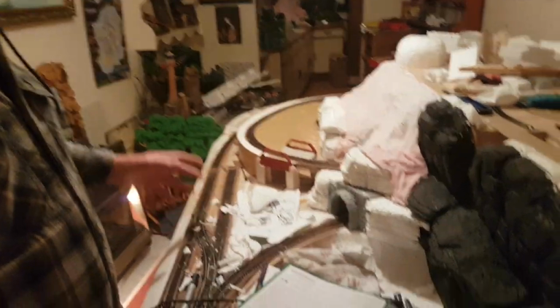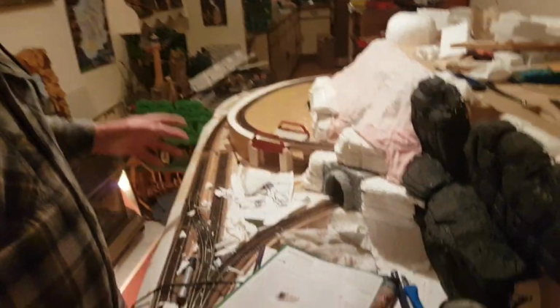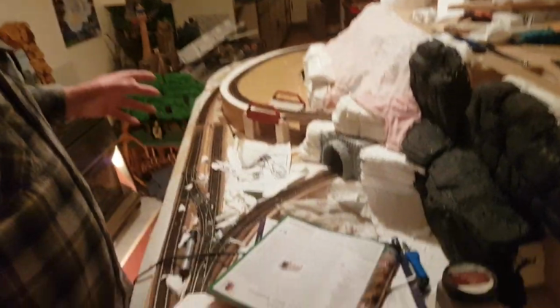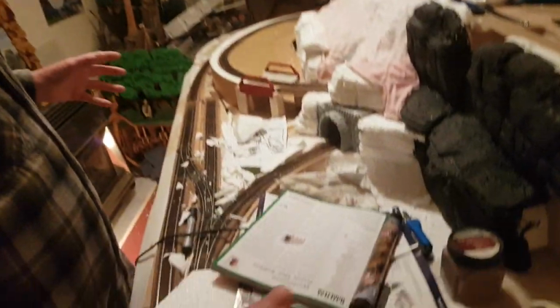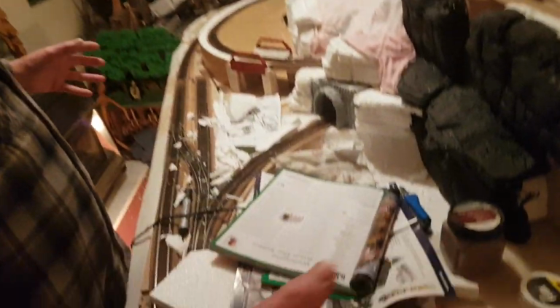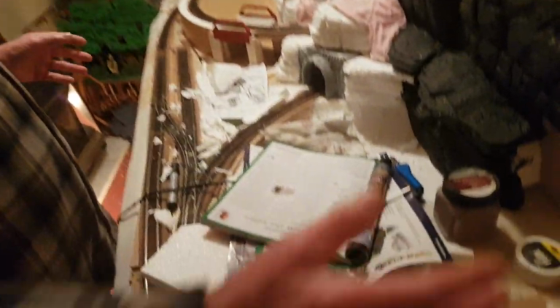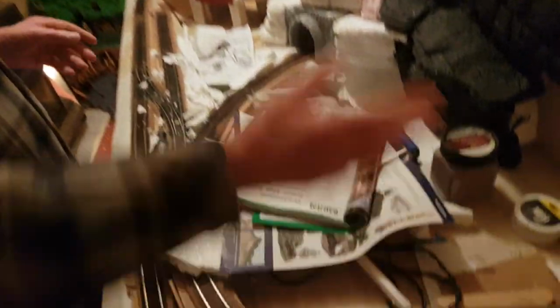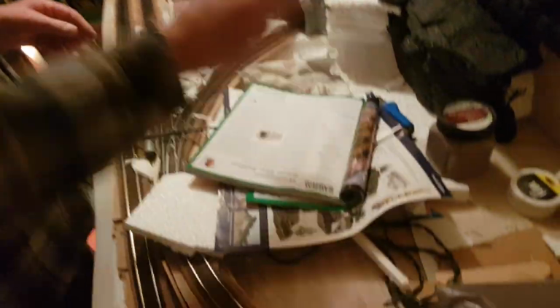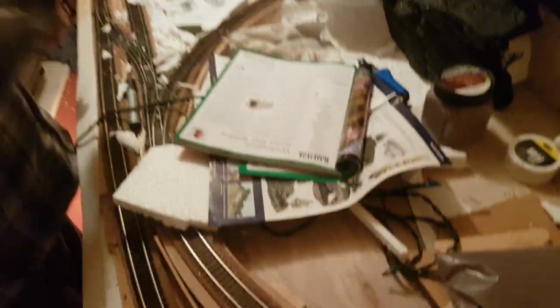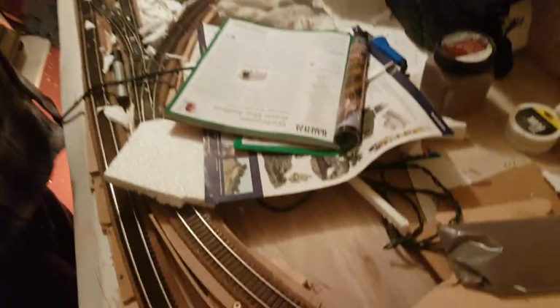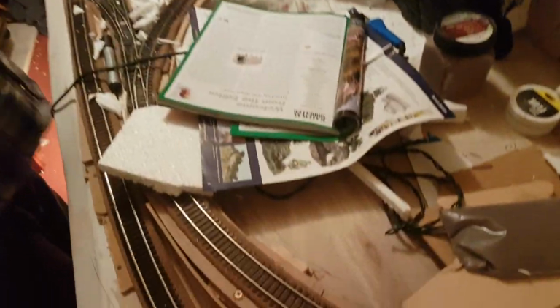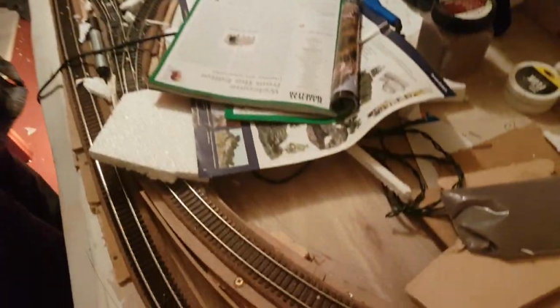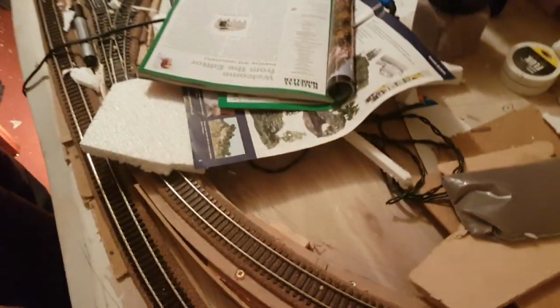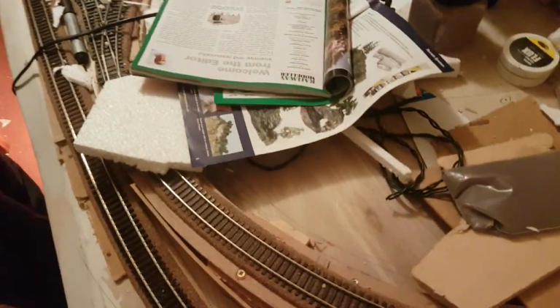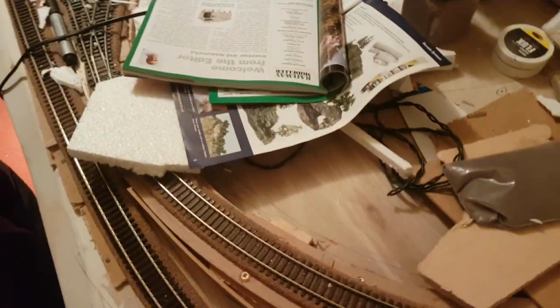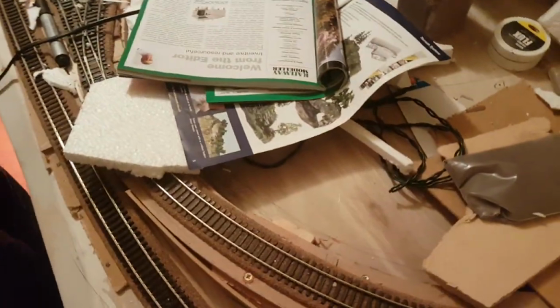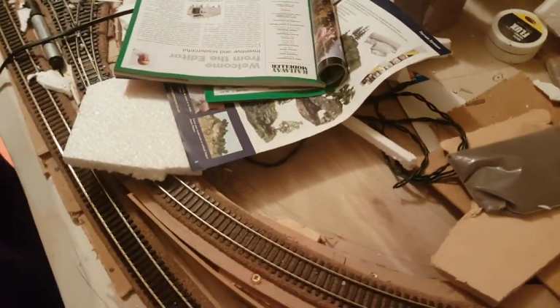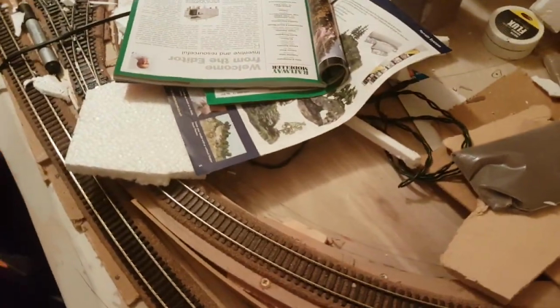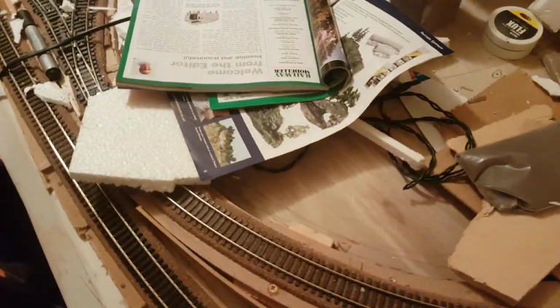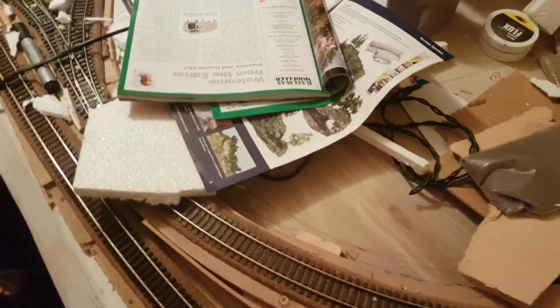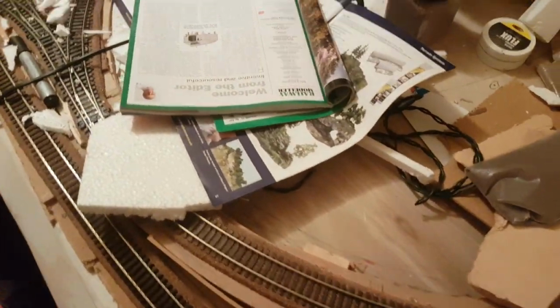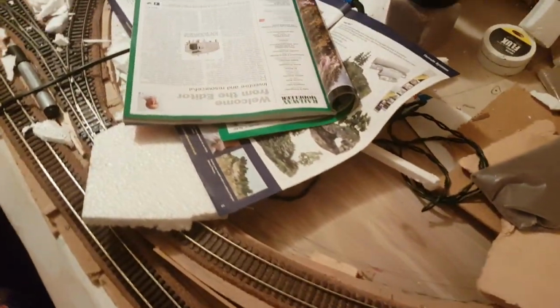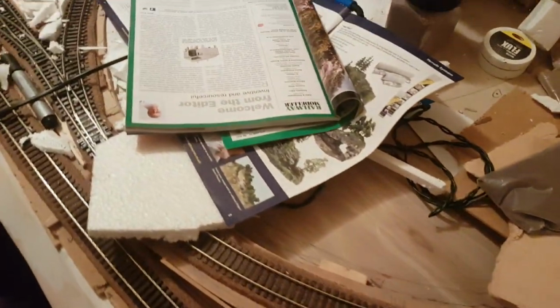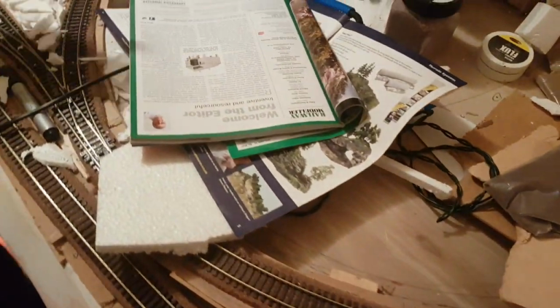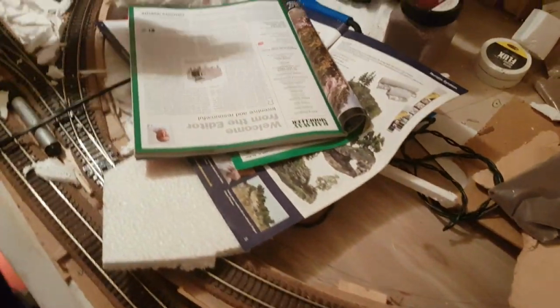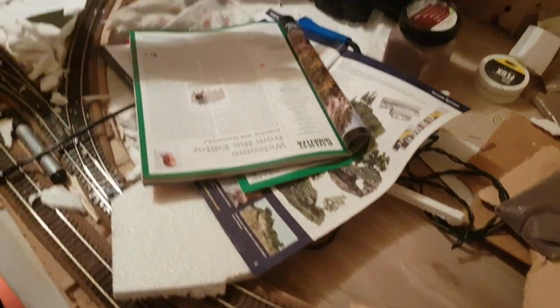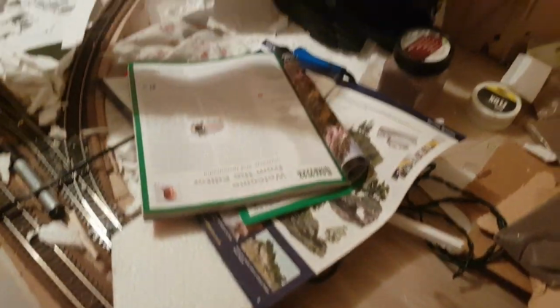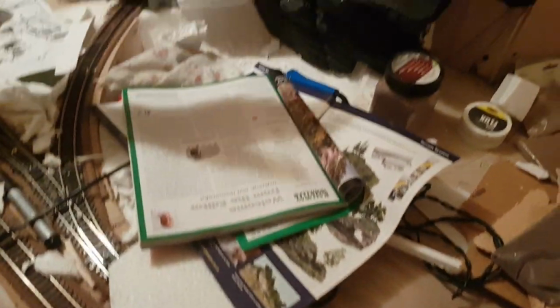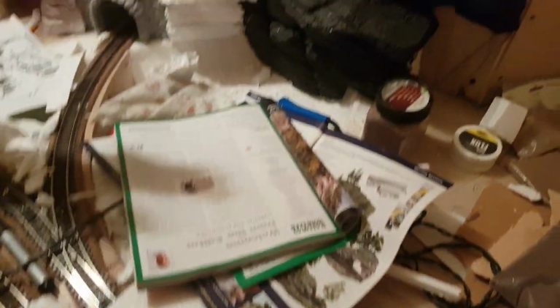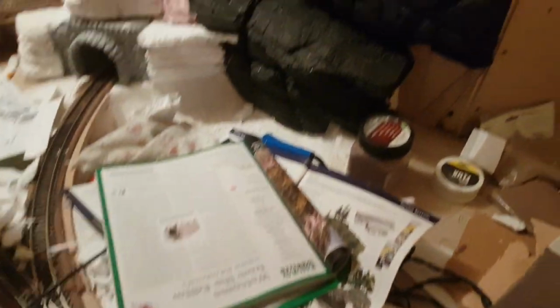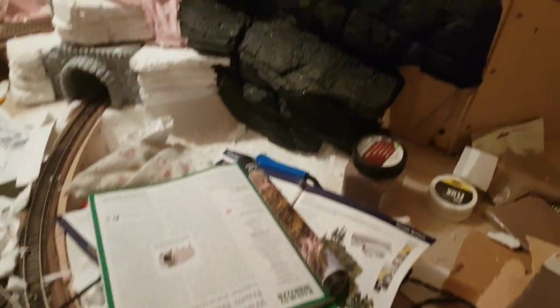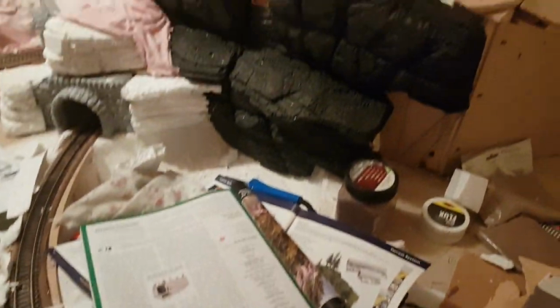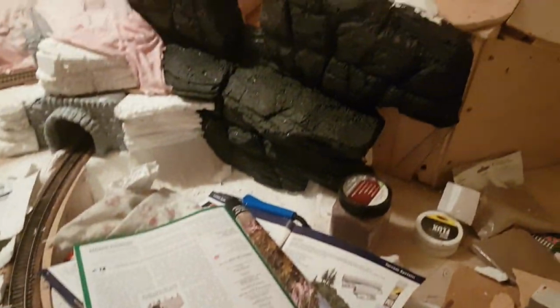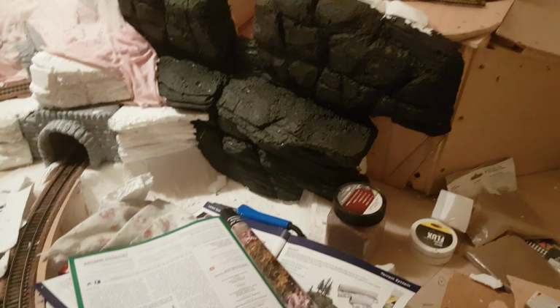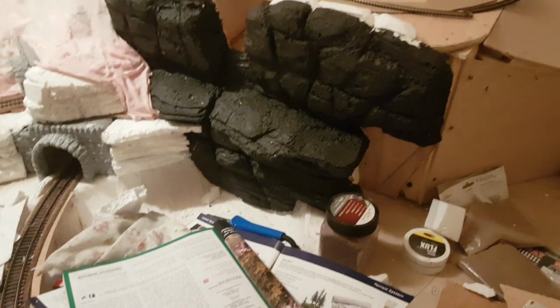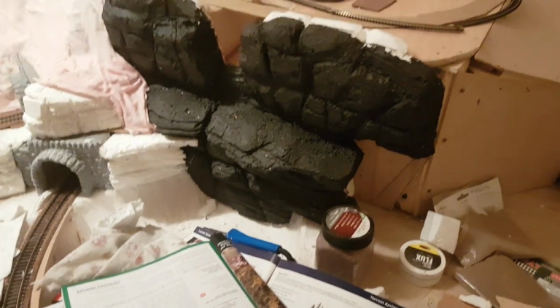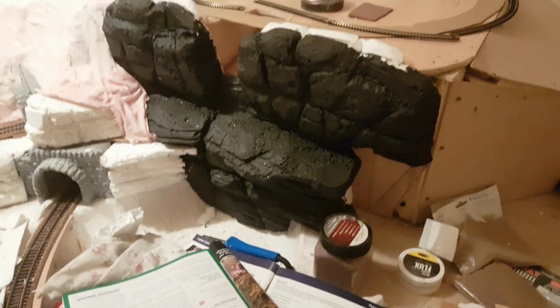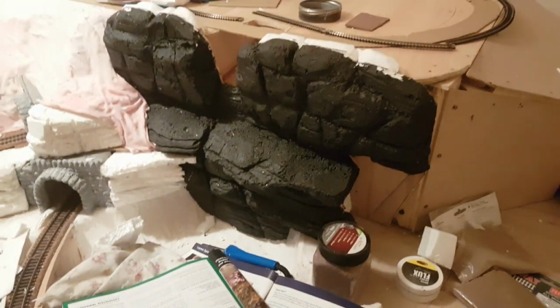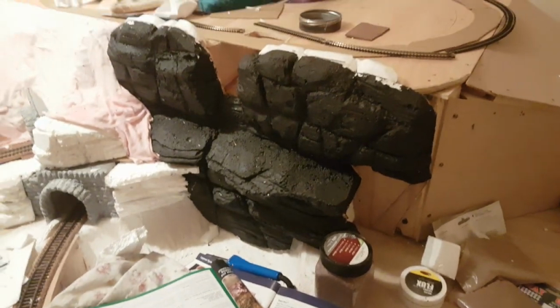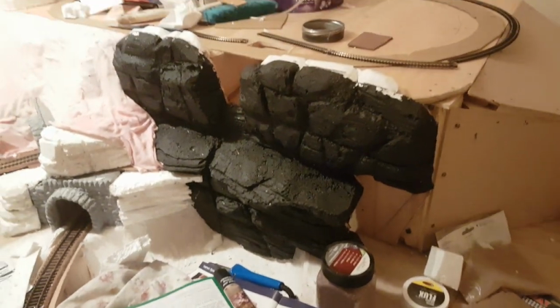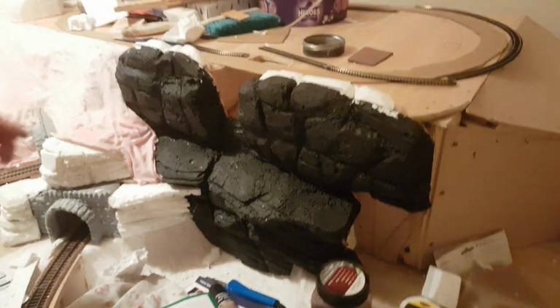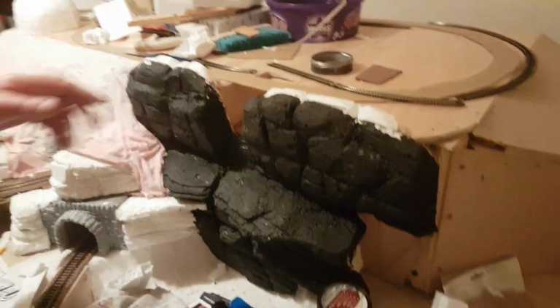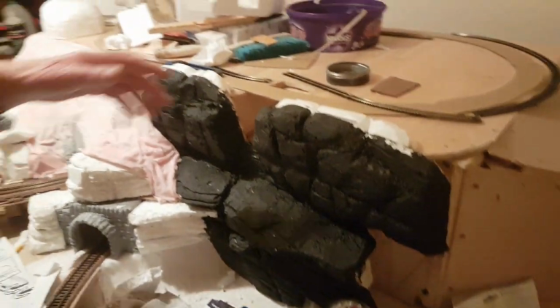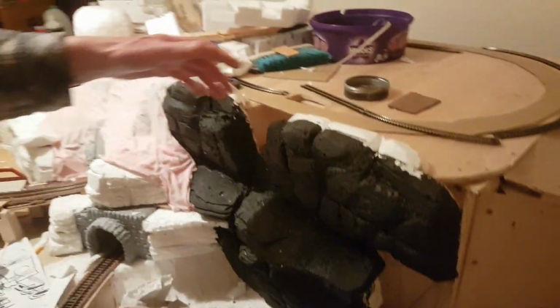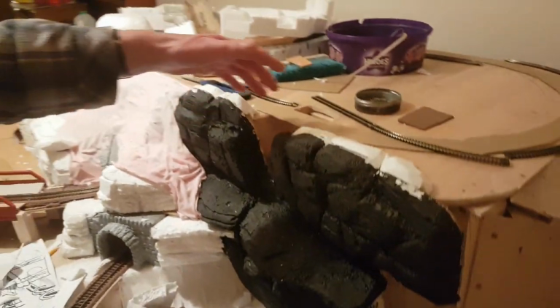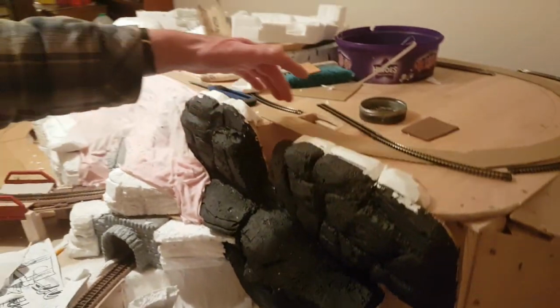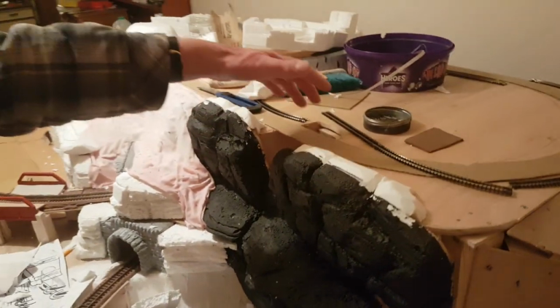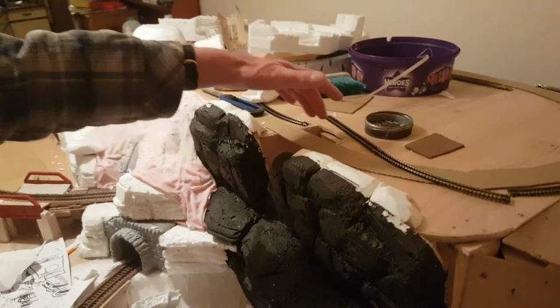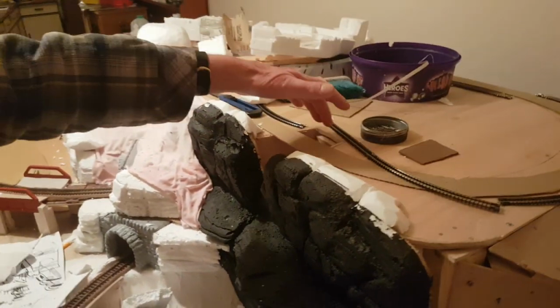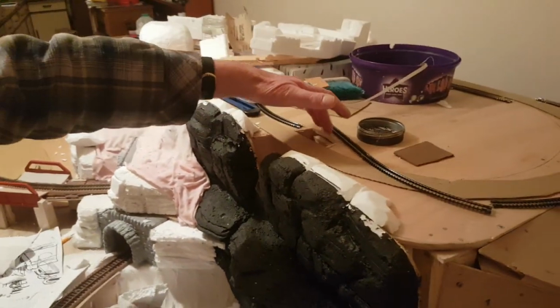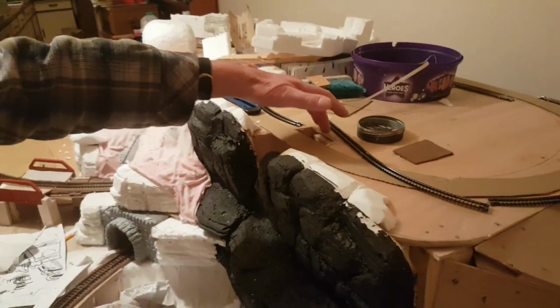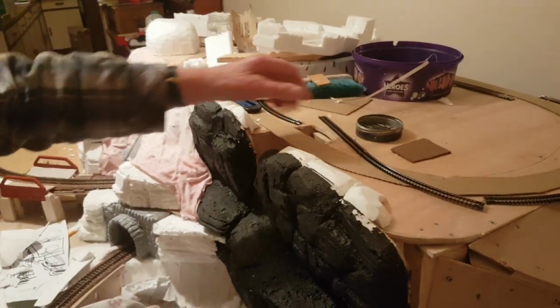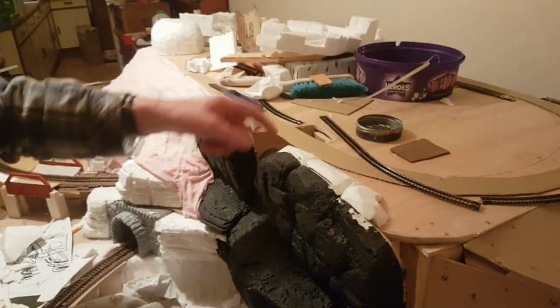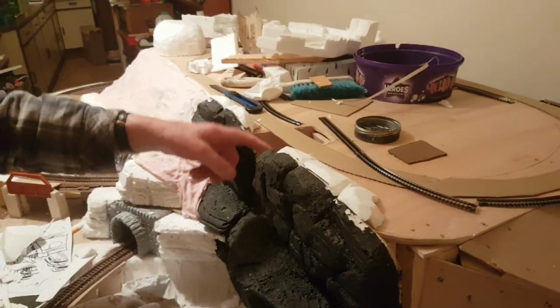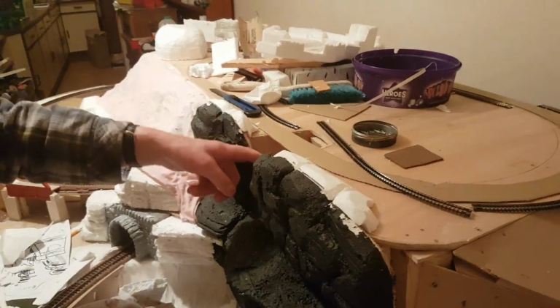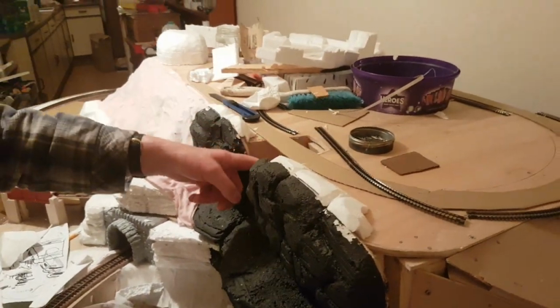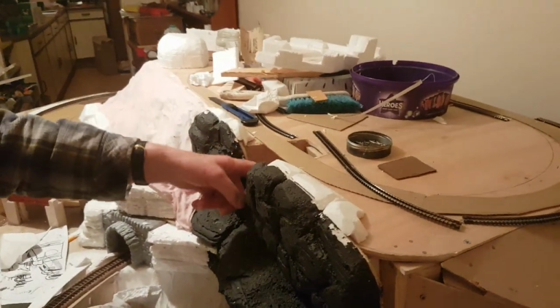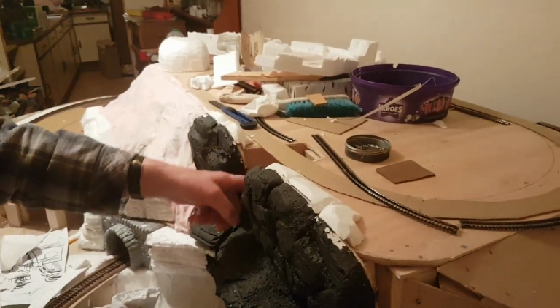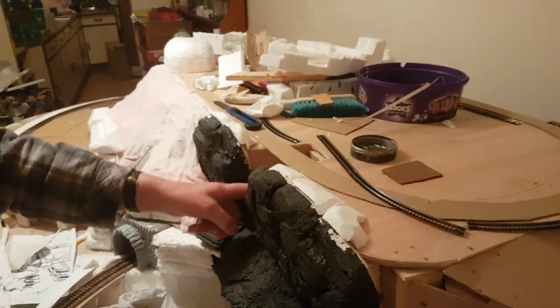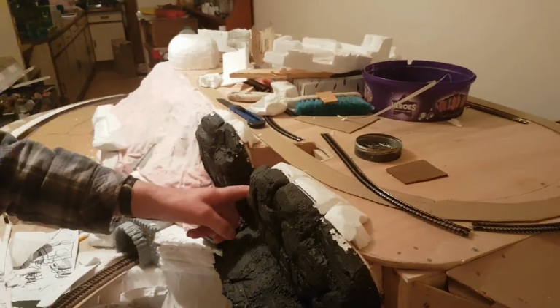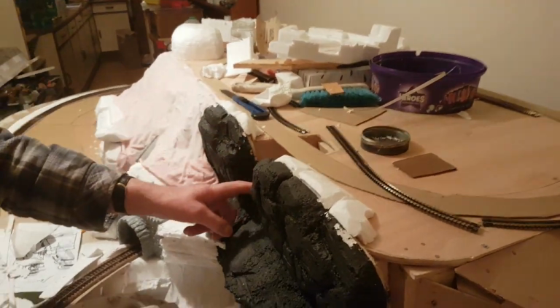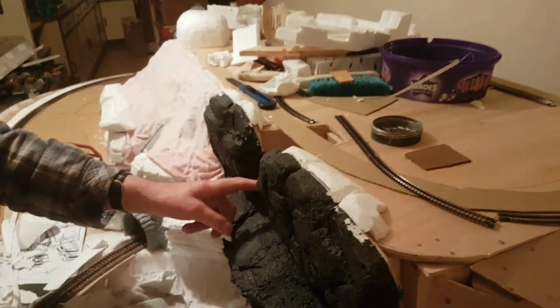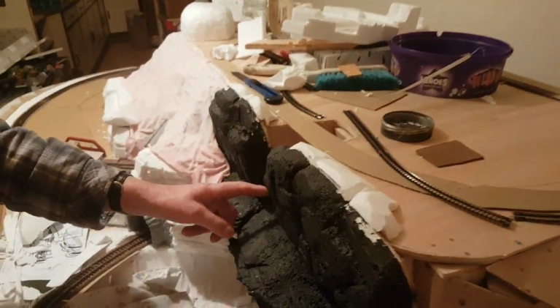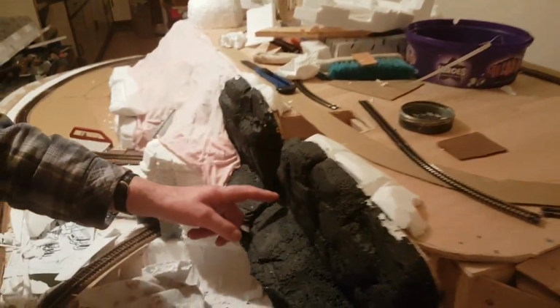I find it more enjoyable building it like this. And as long as you've got the imagination for what it can look like when it's finished, this should look fantastic.